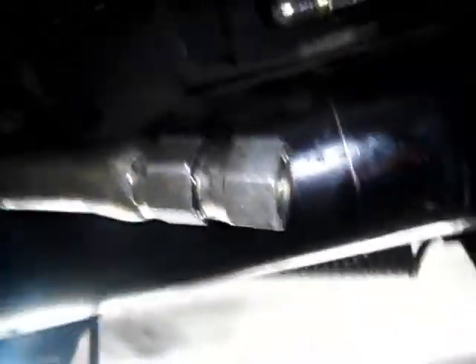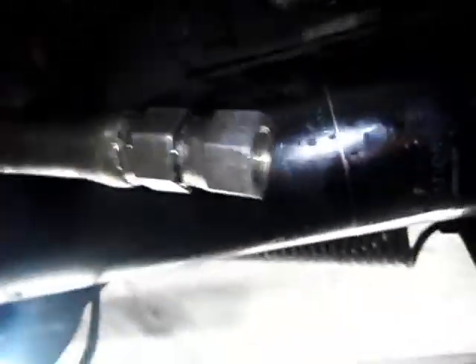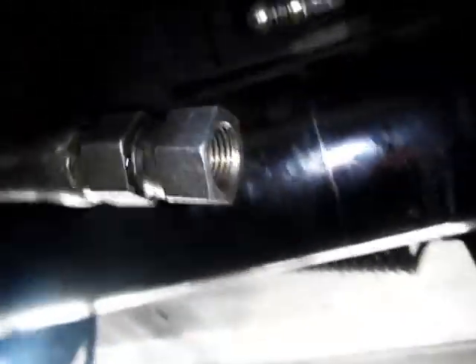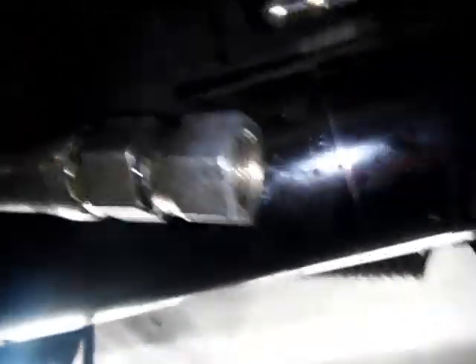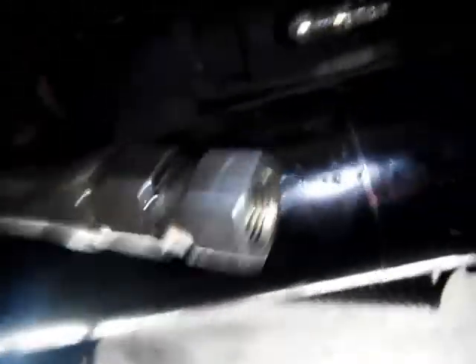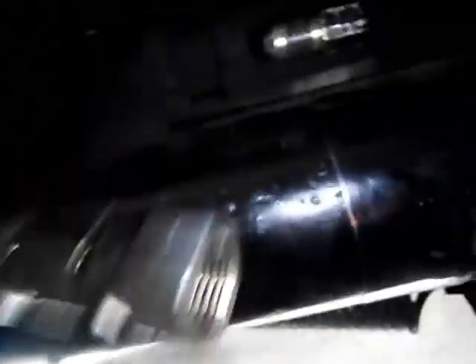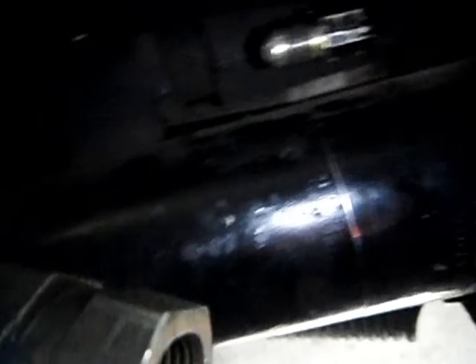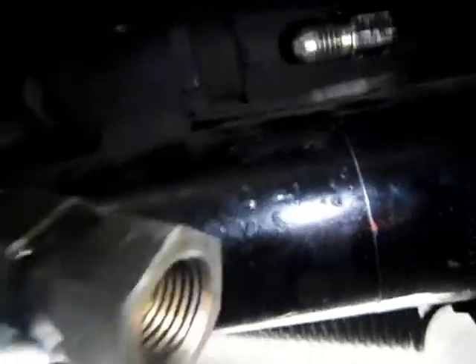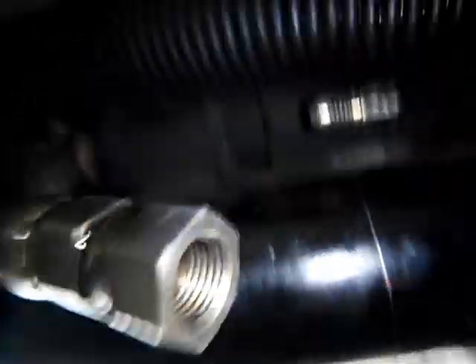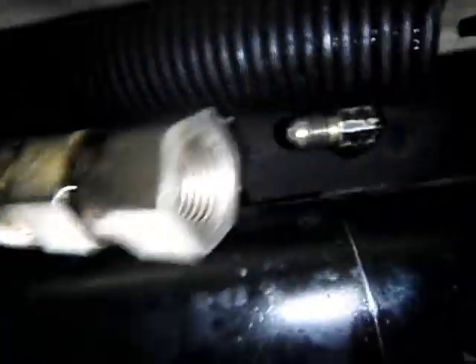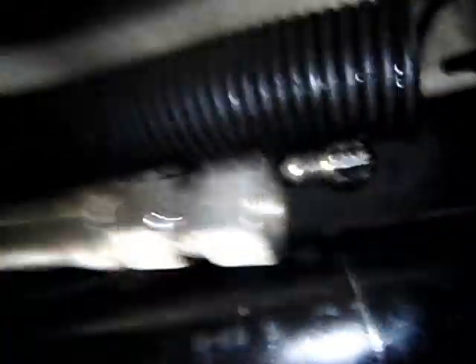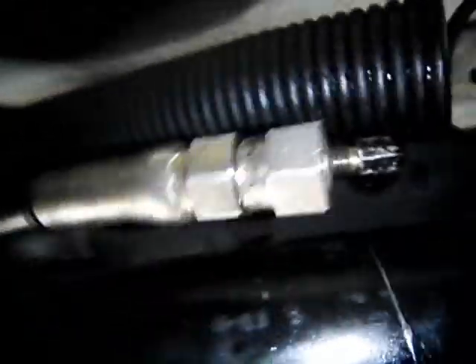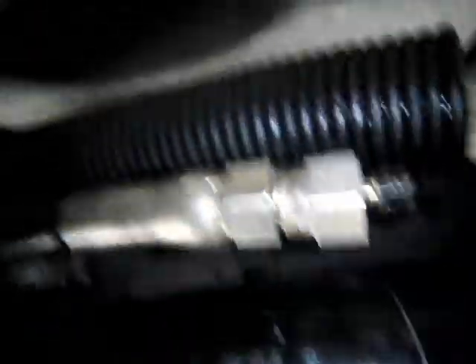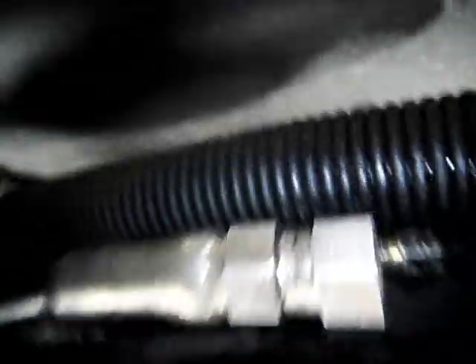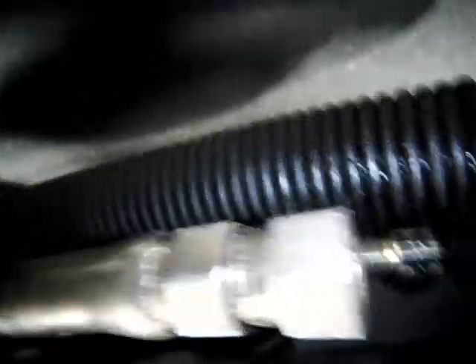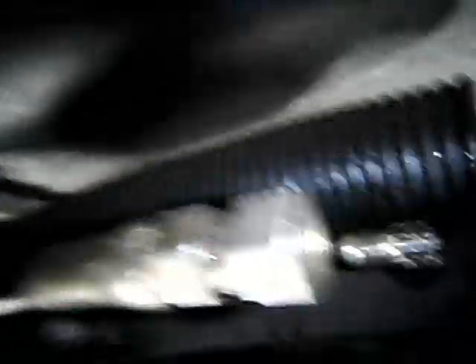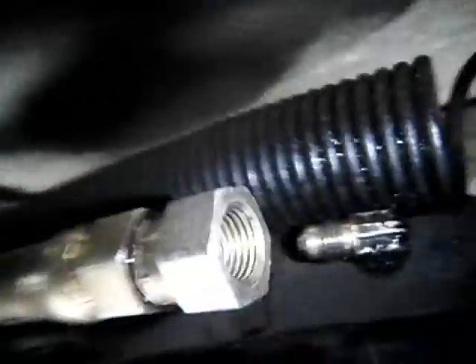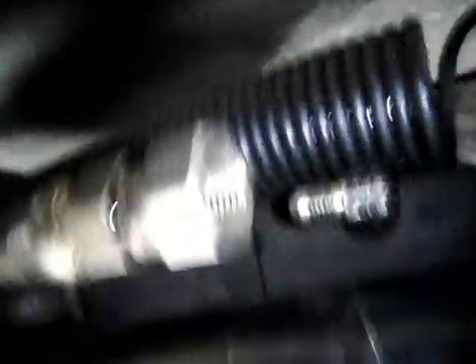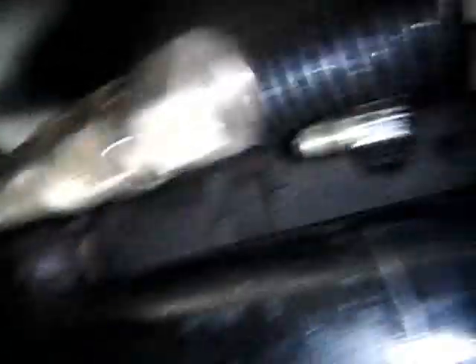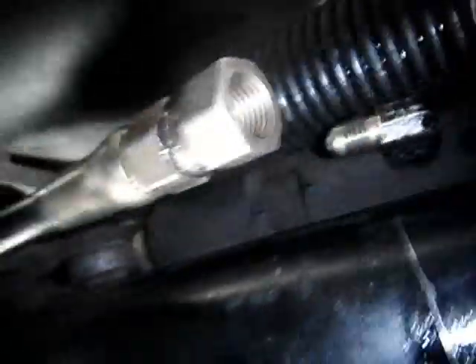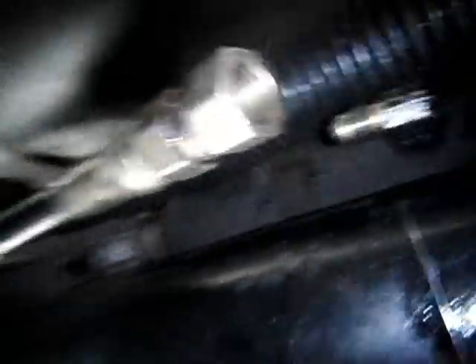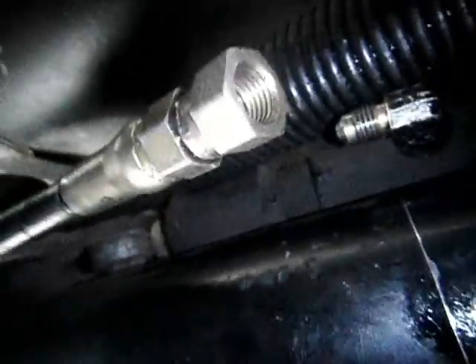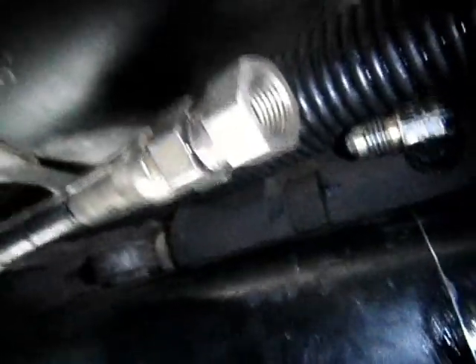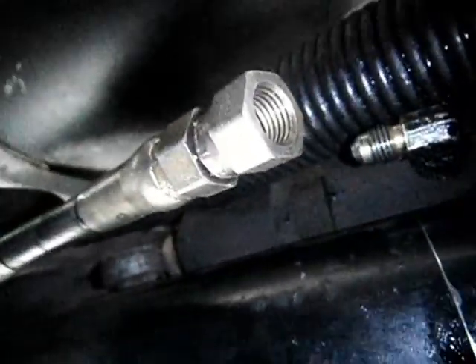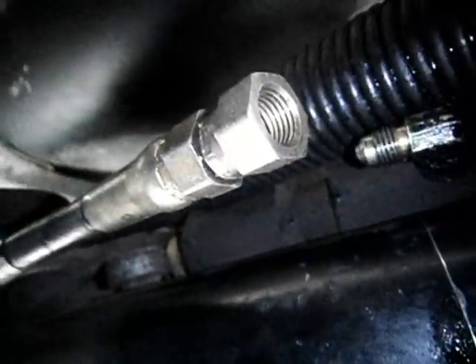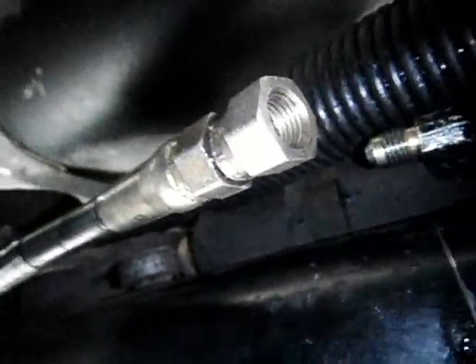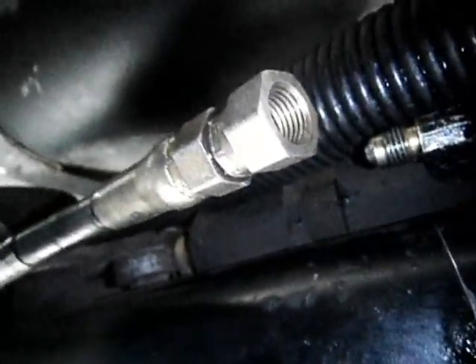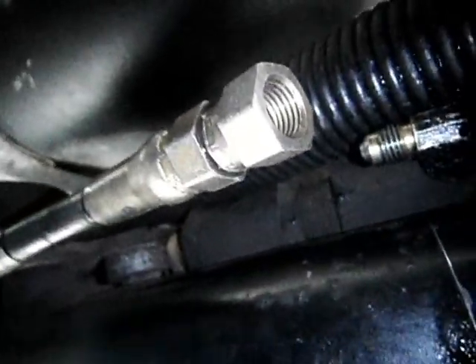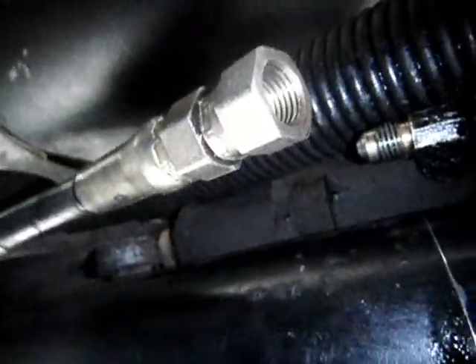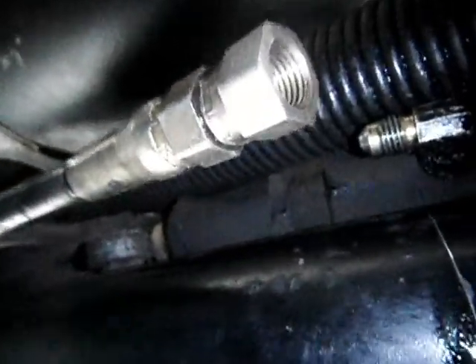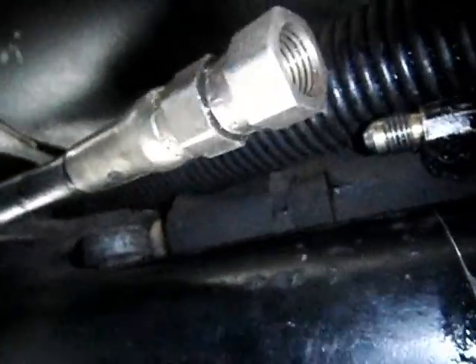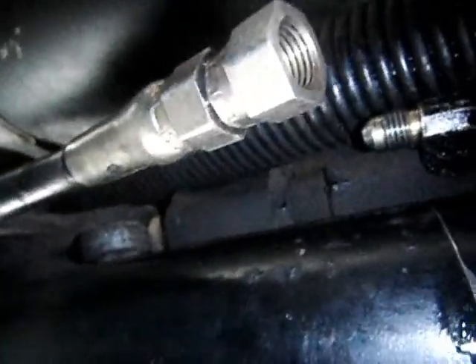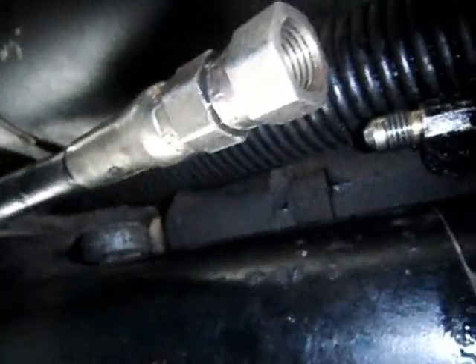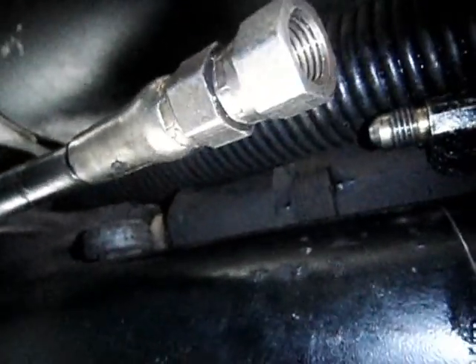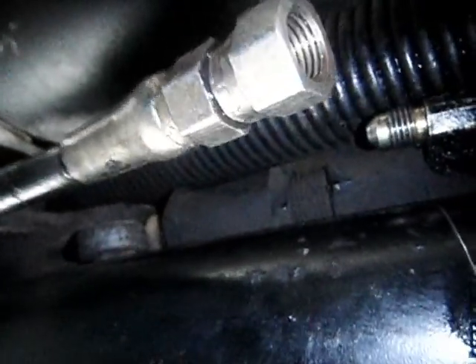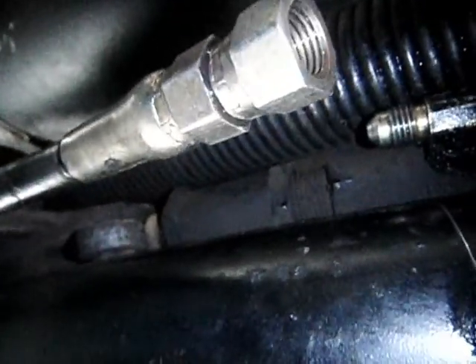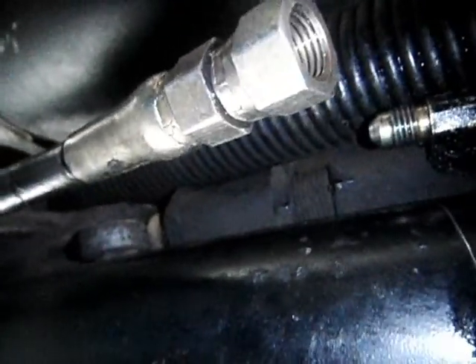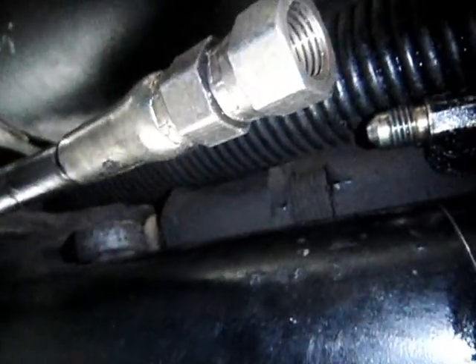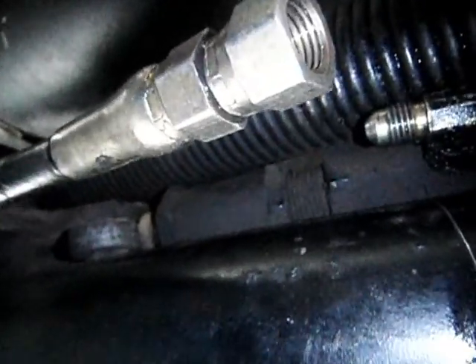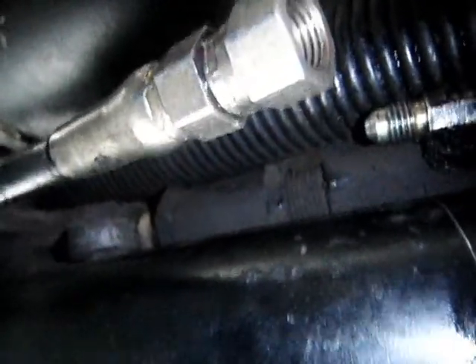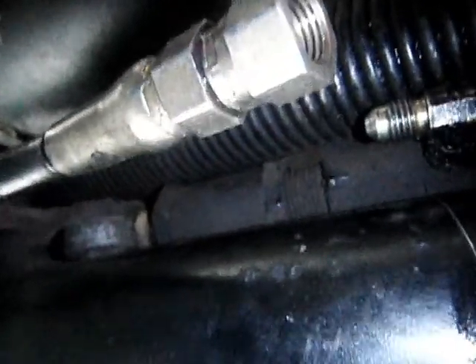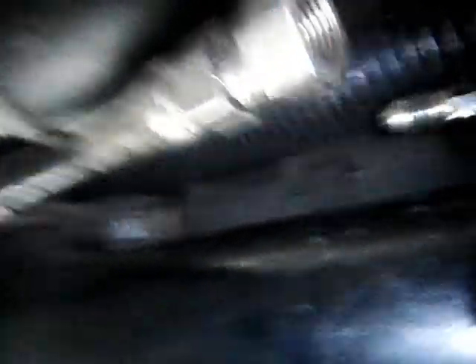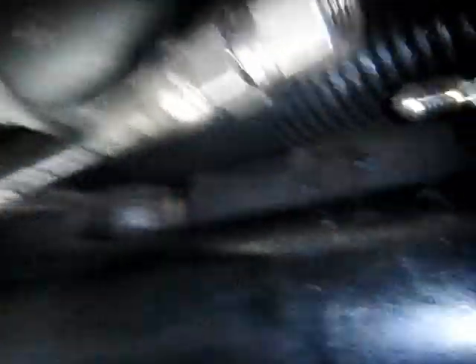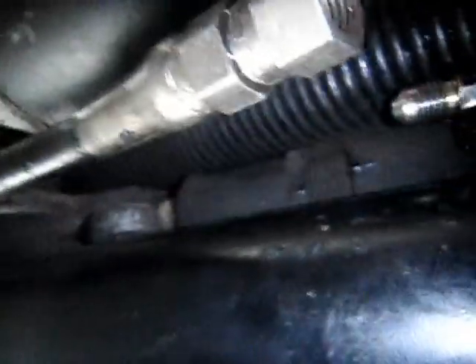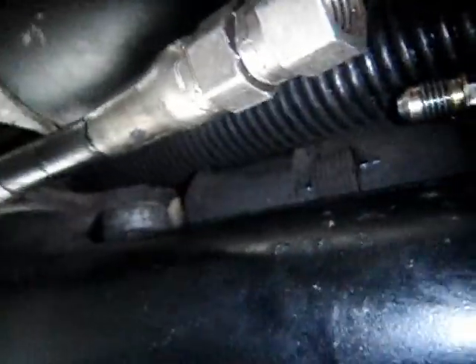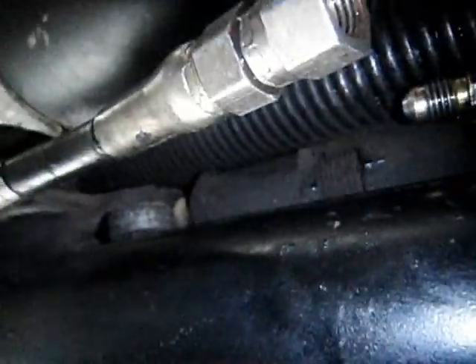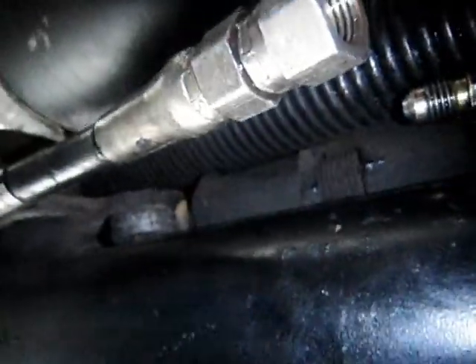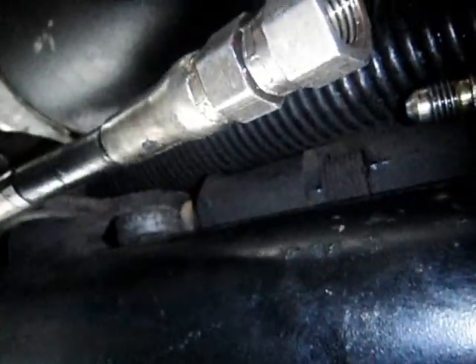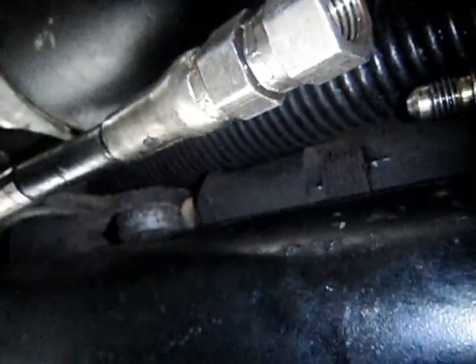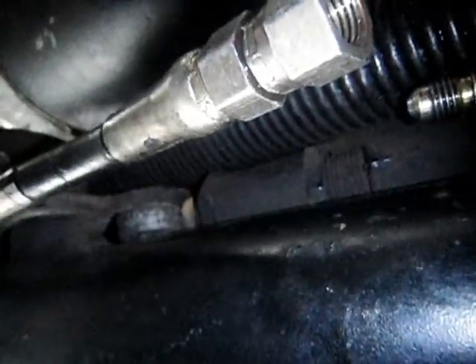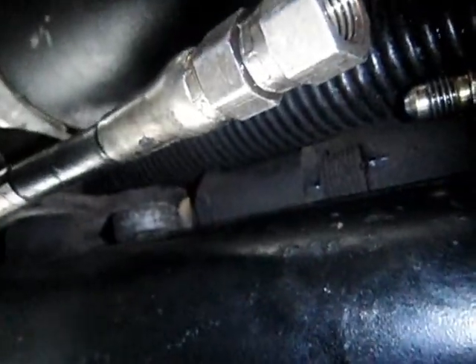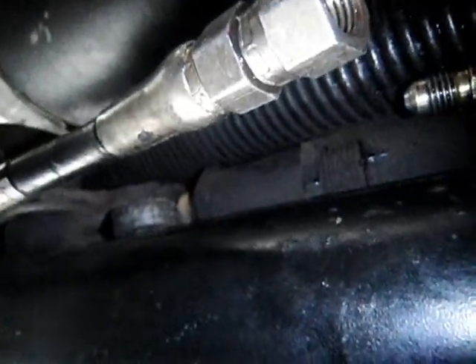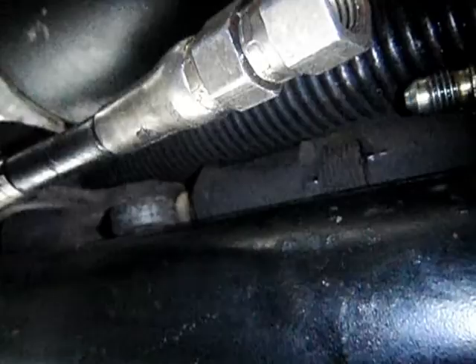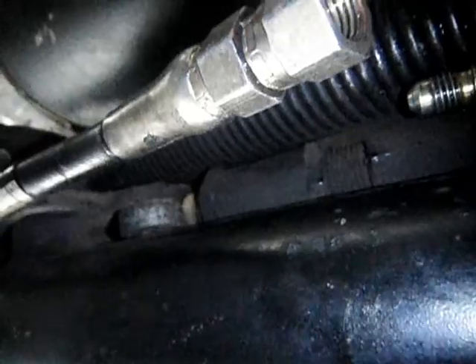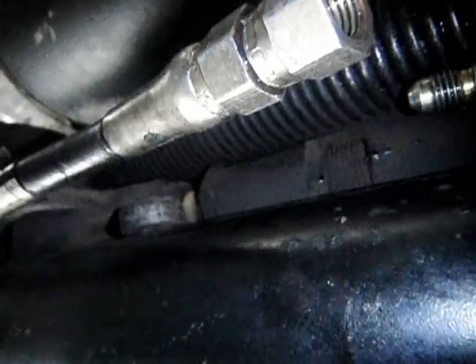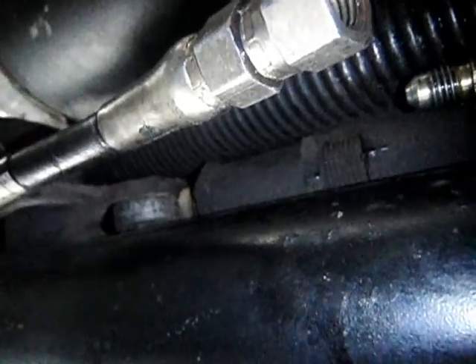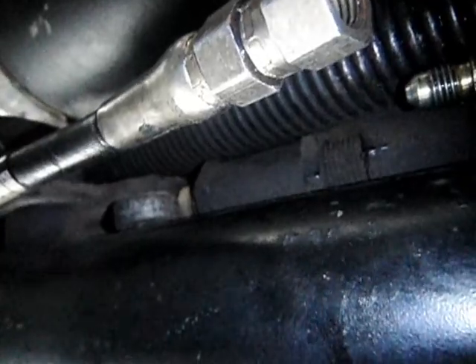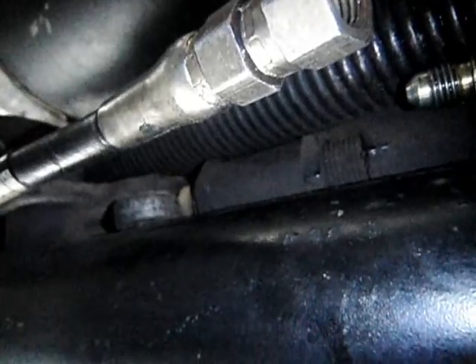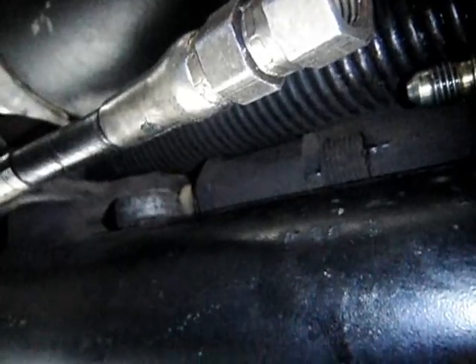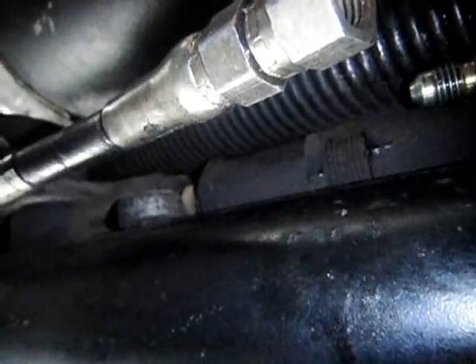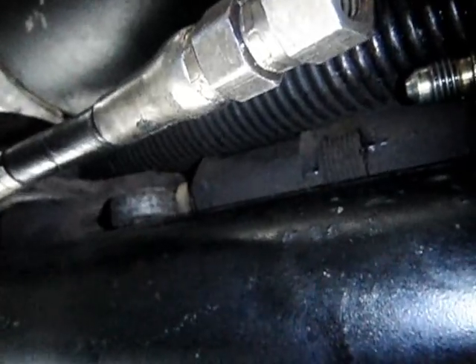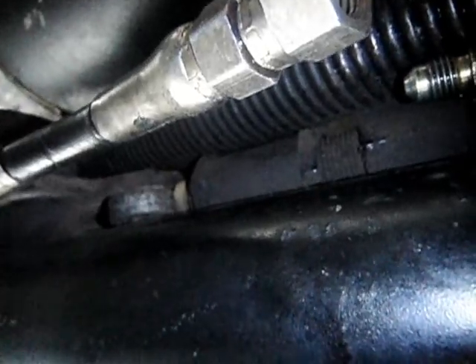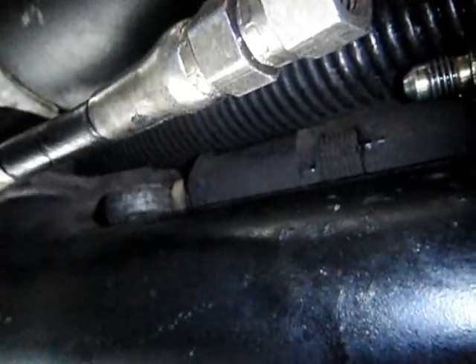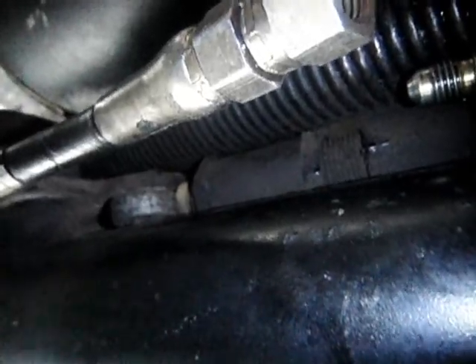It's a longer hose than I had originally expected. It looks like it's the same line that goes the whole distance to the front switch.